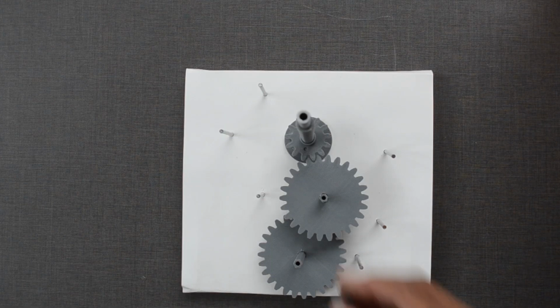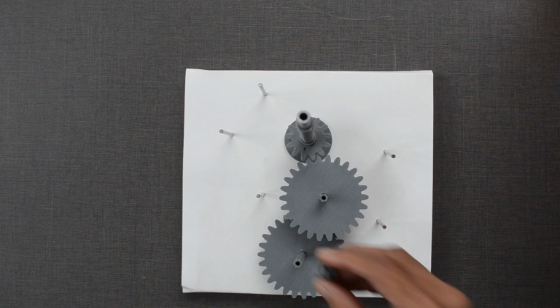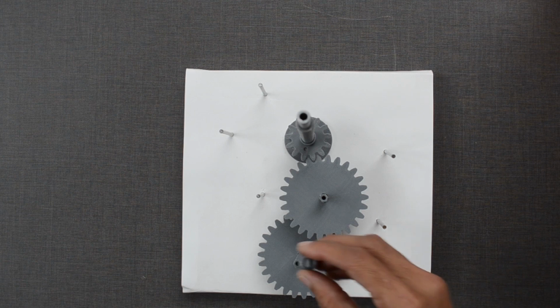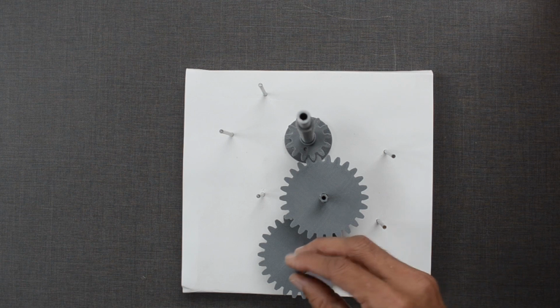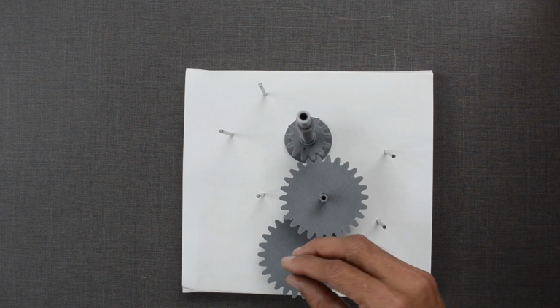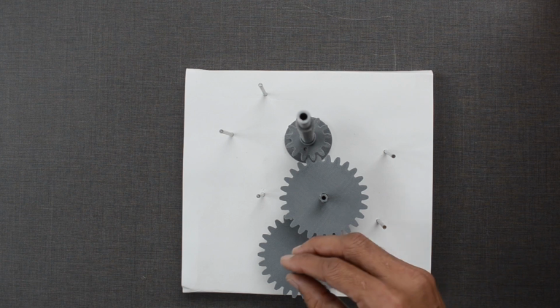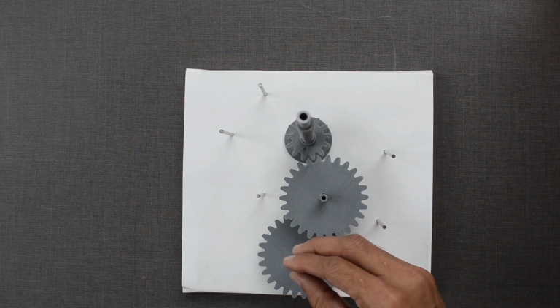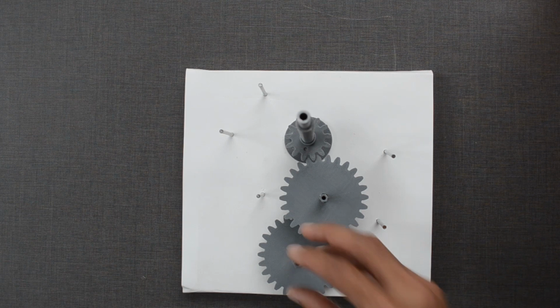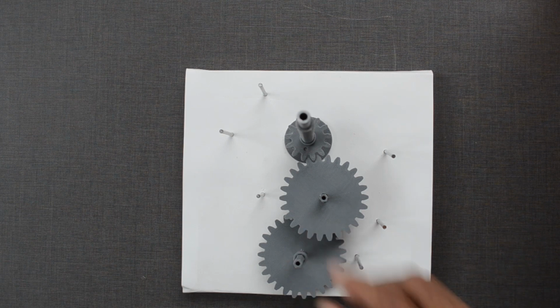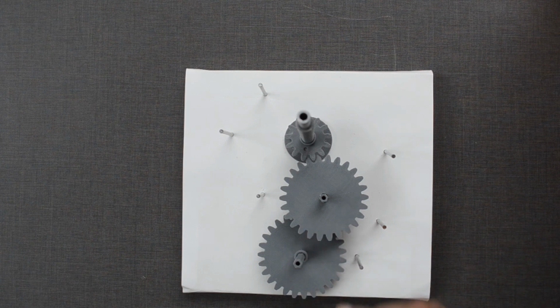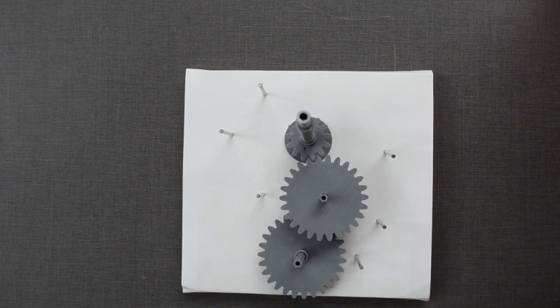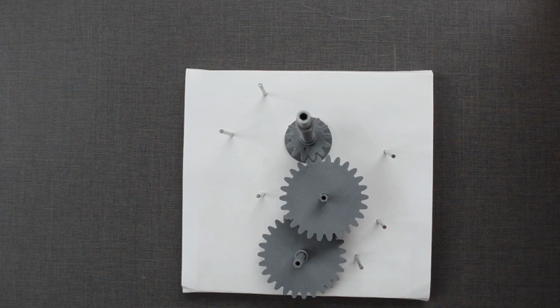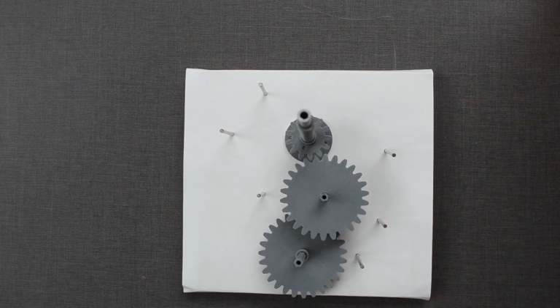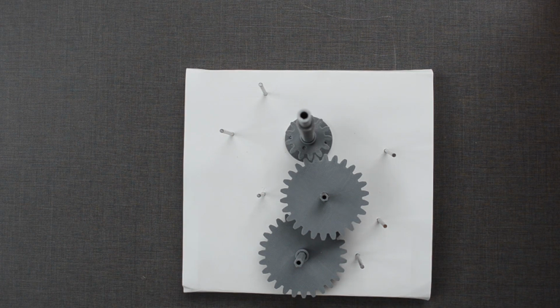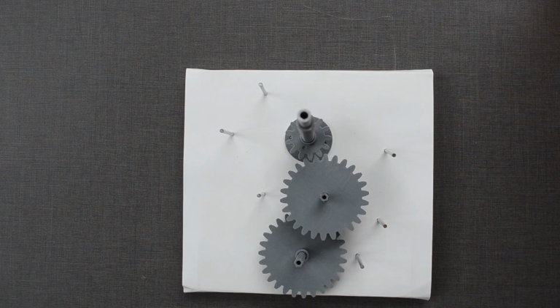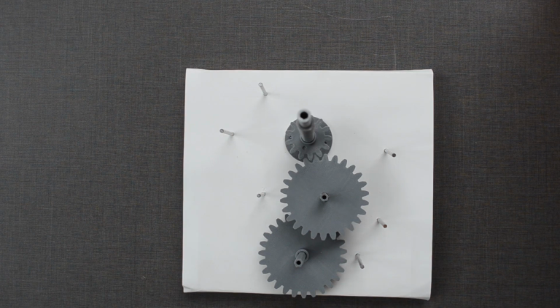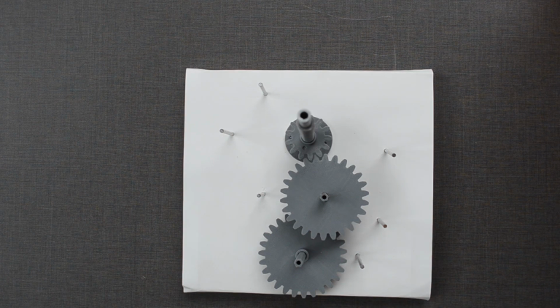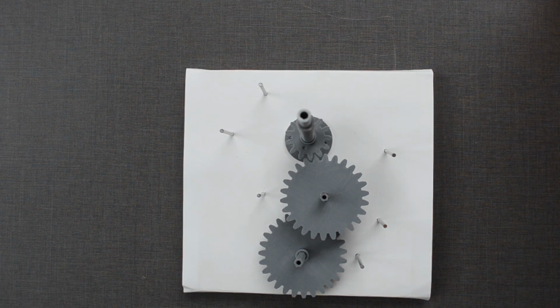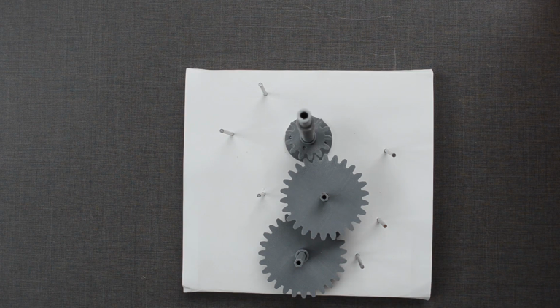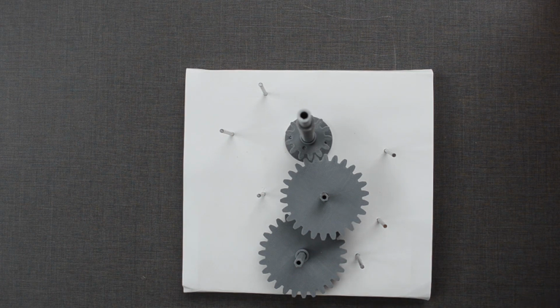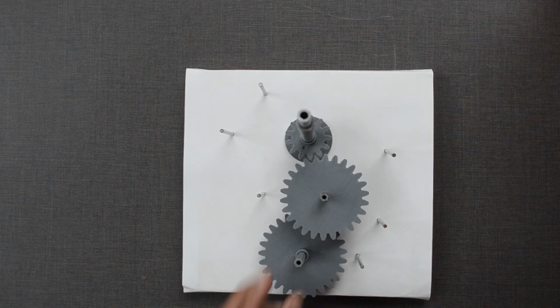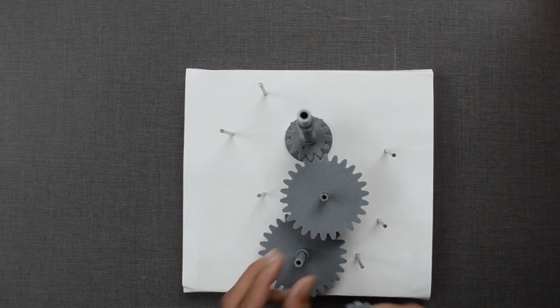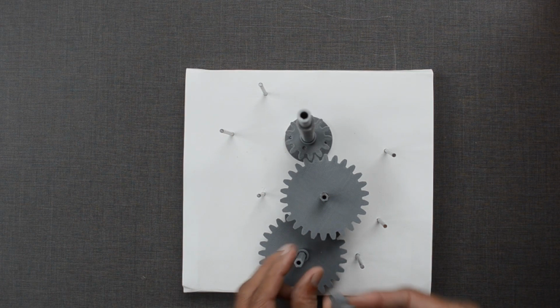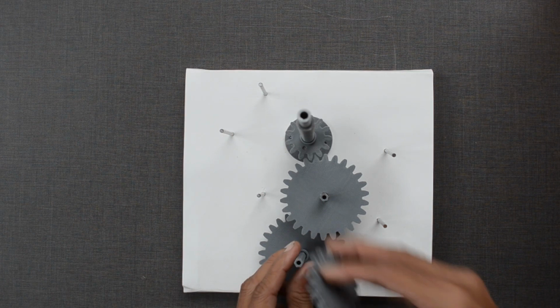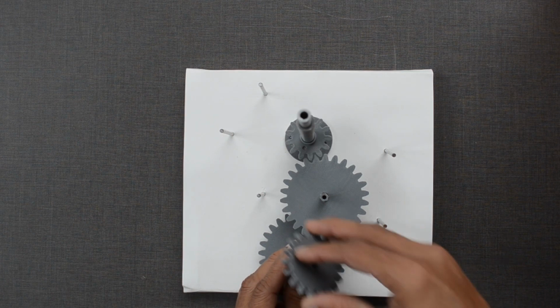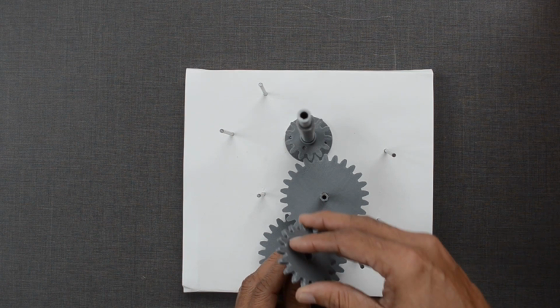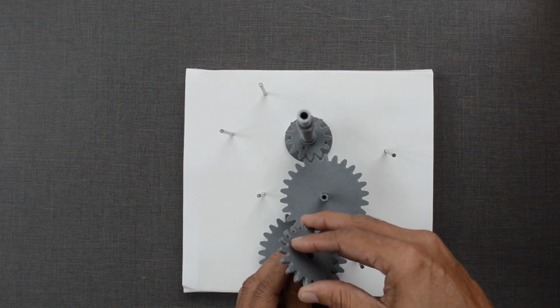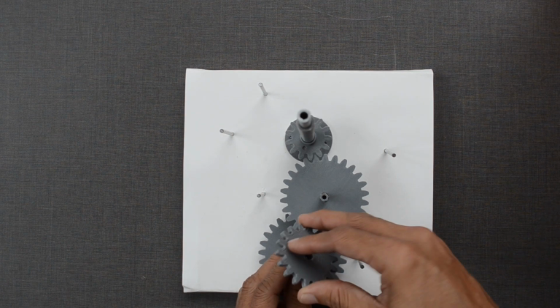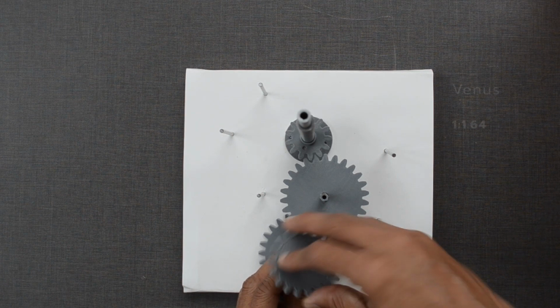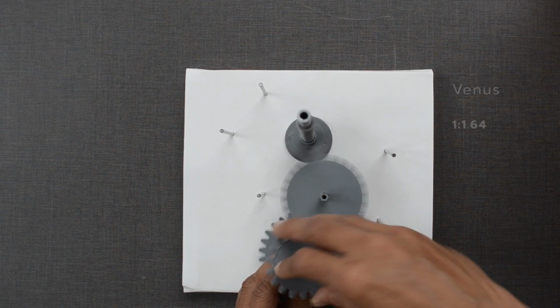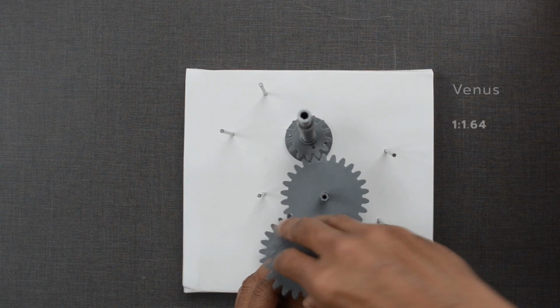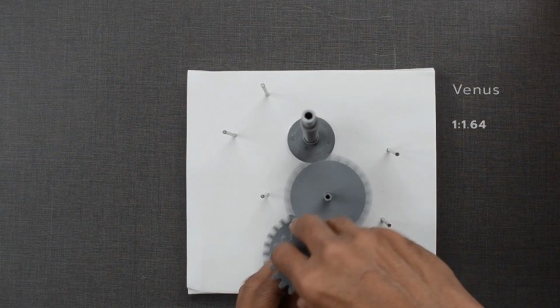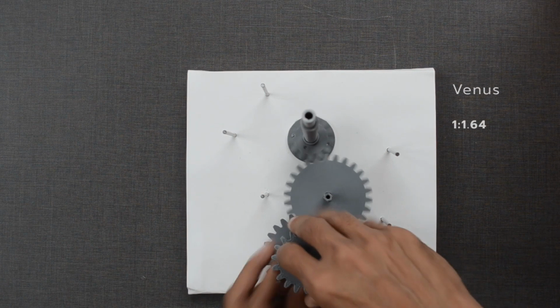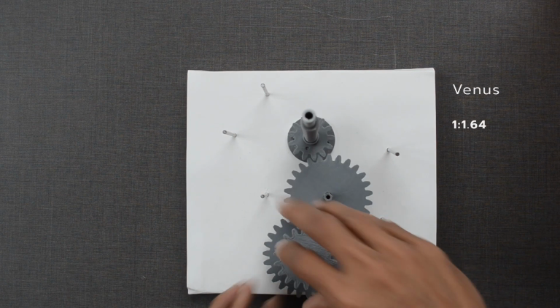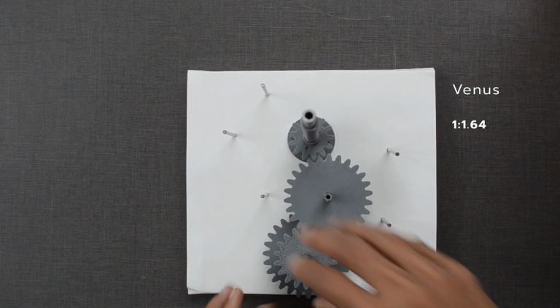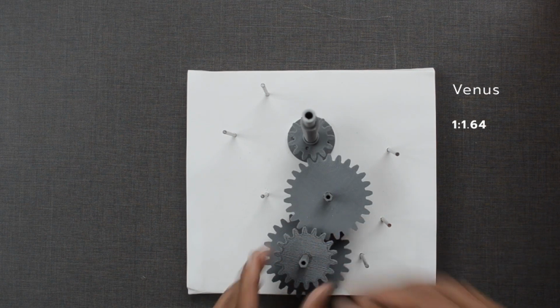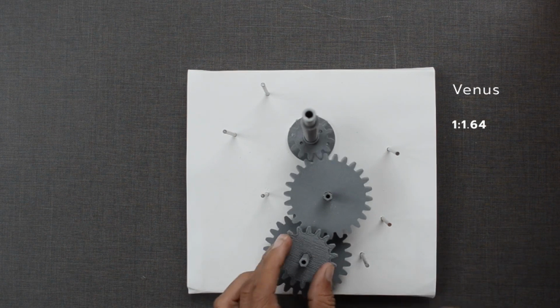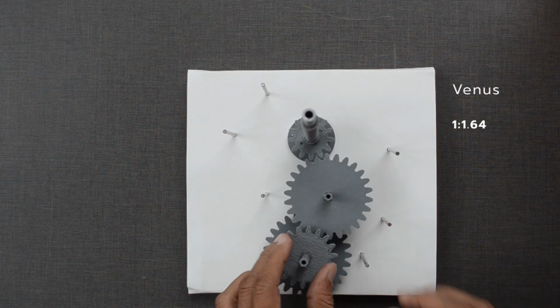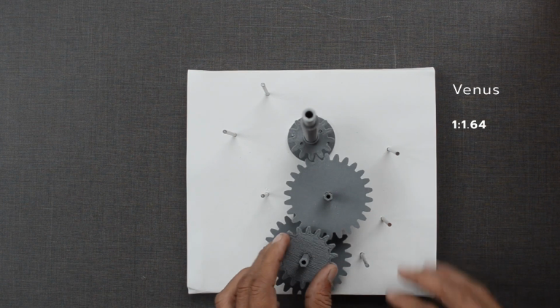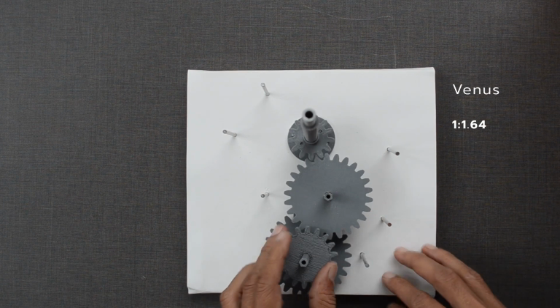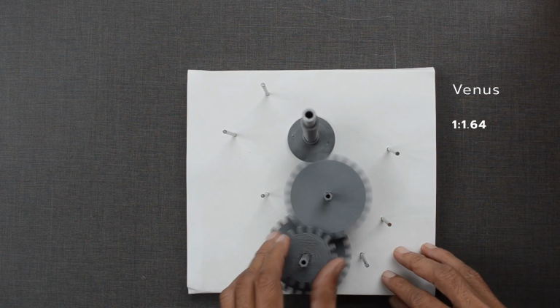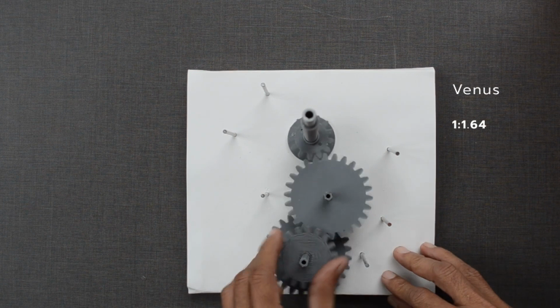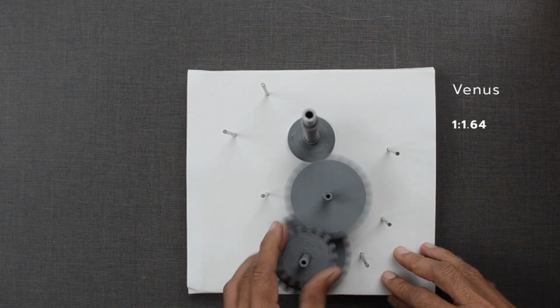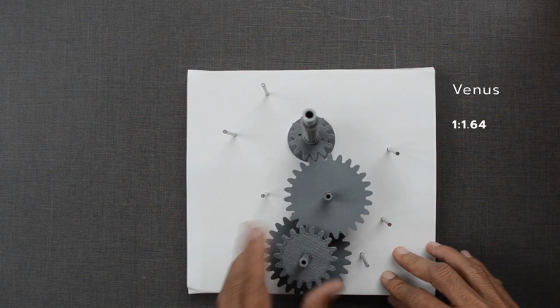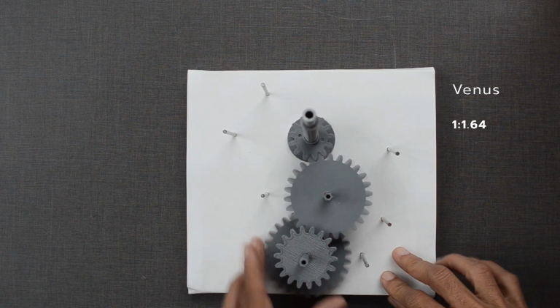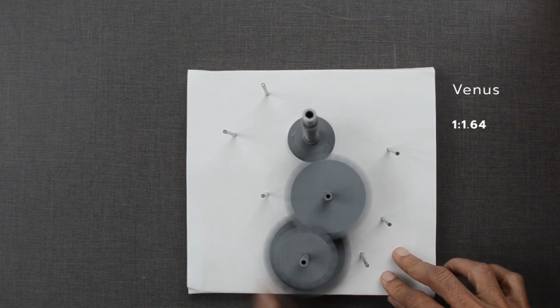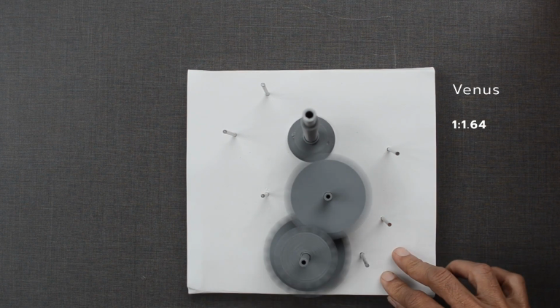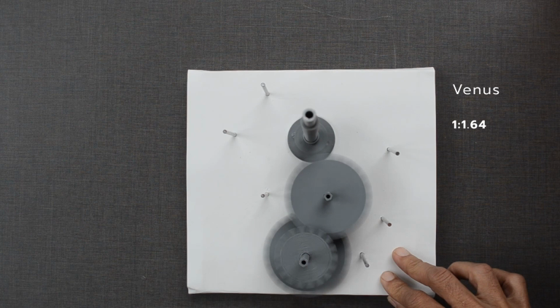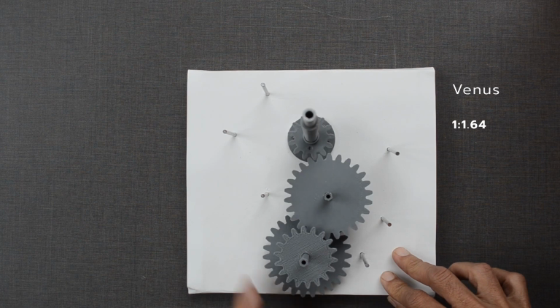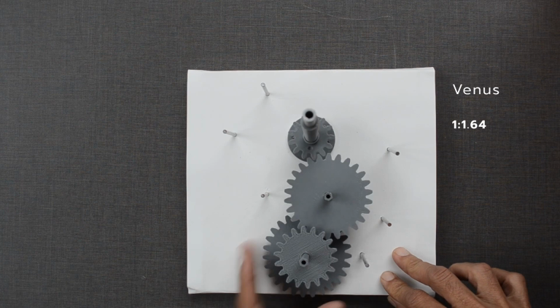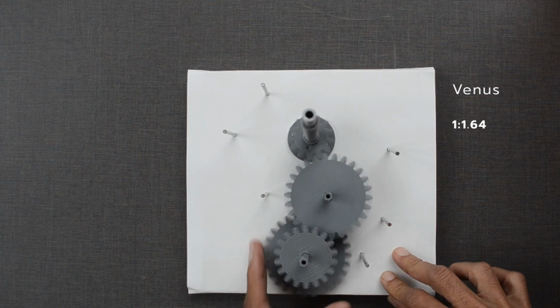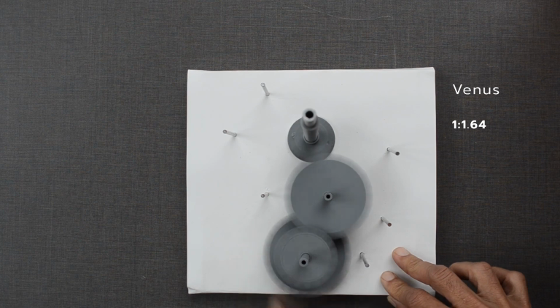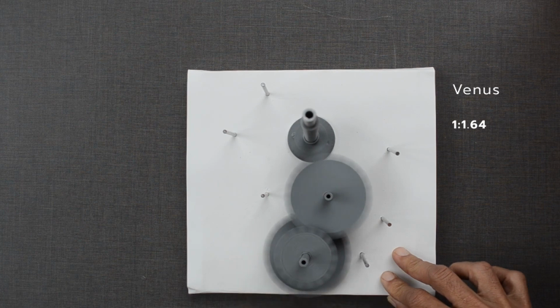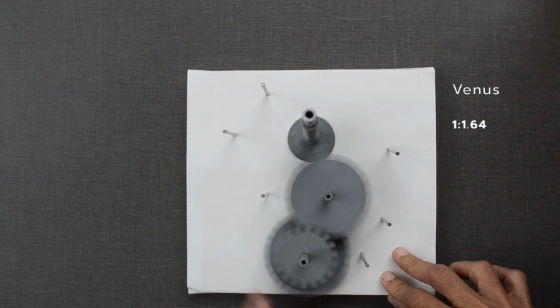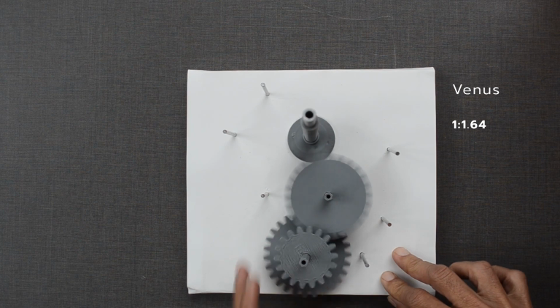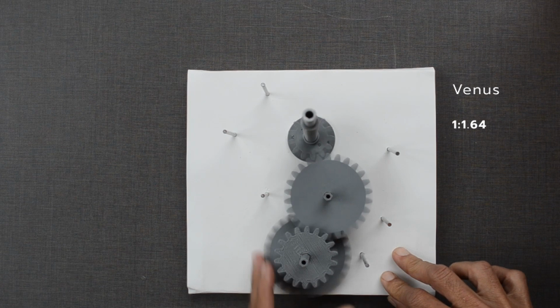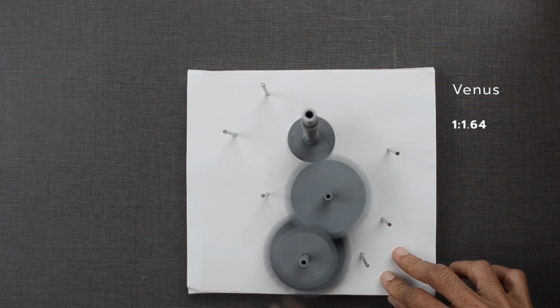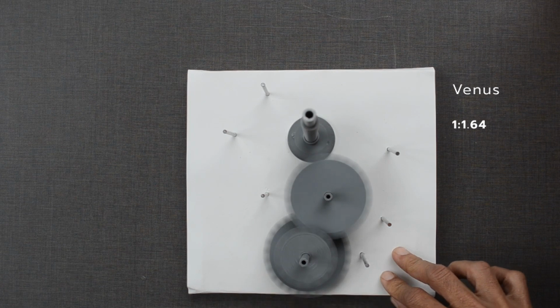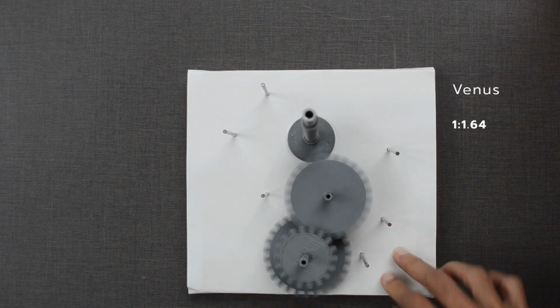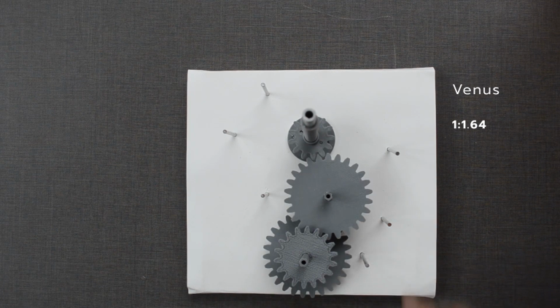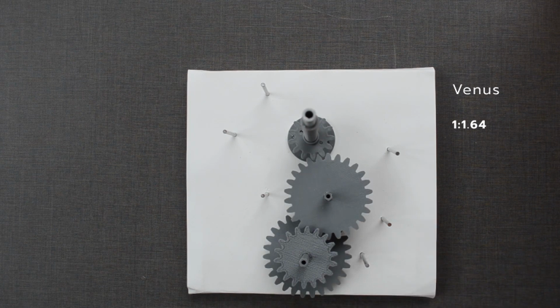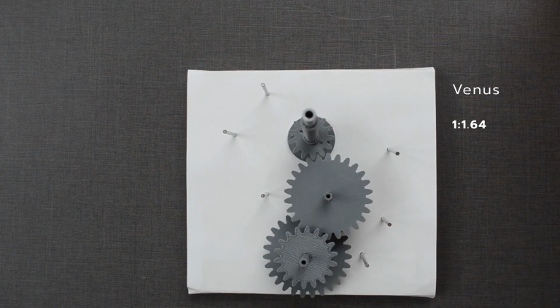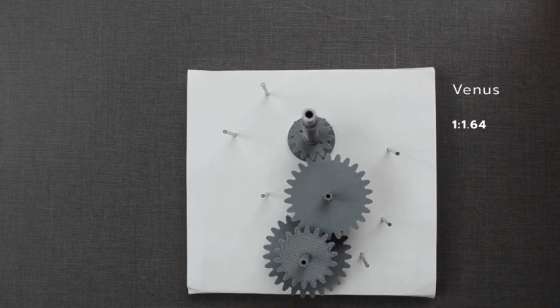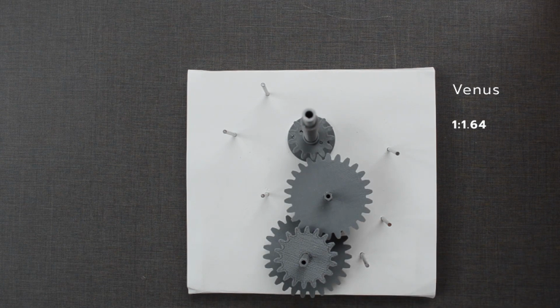Now let us build a gear train for Venus. We need a ratio of 1 to 1.64.